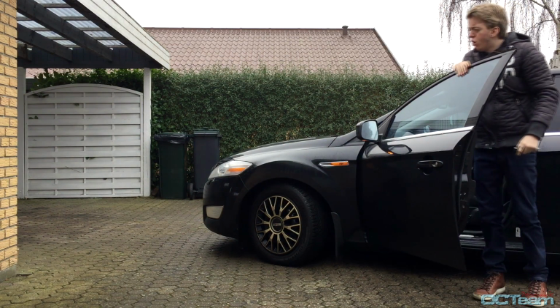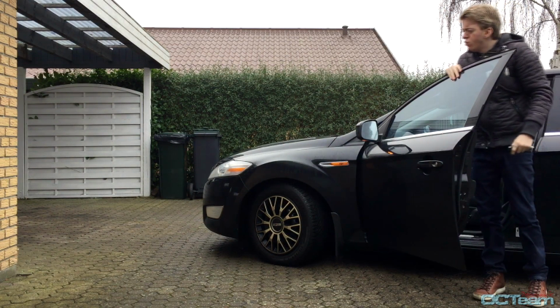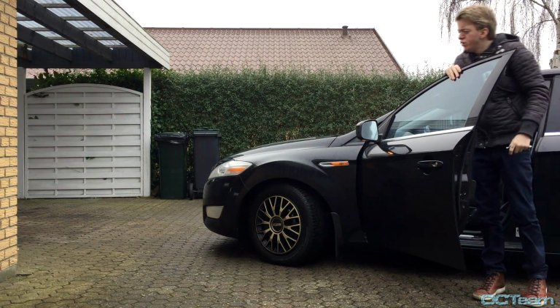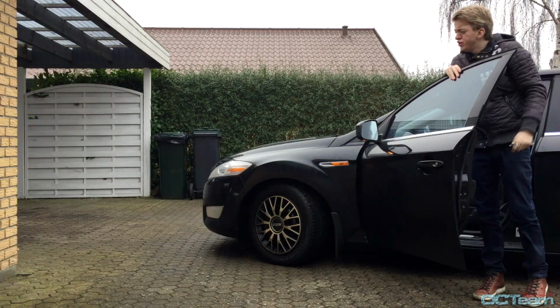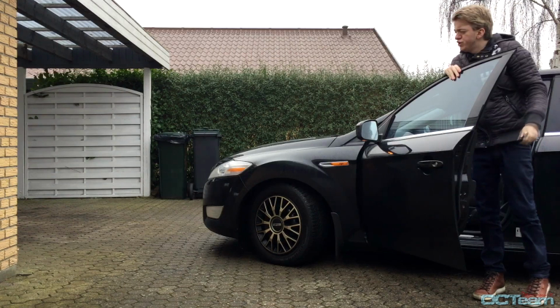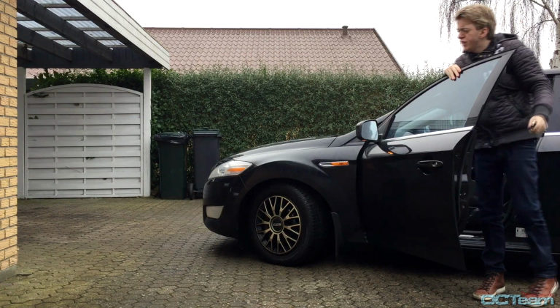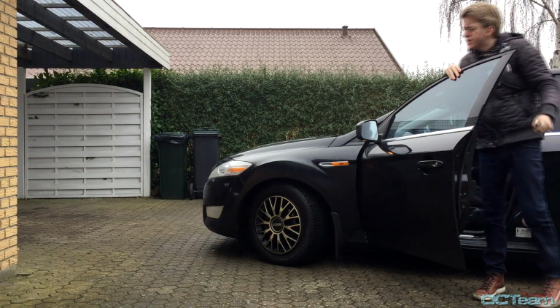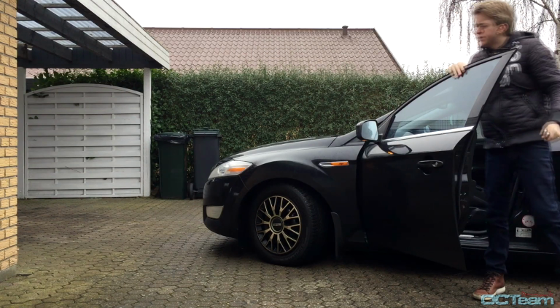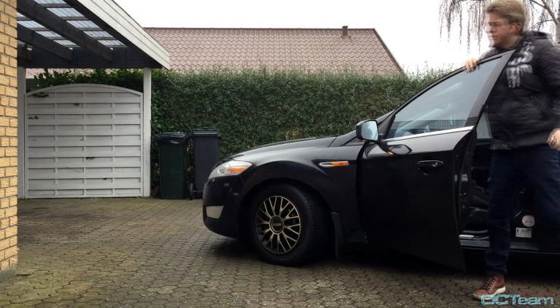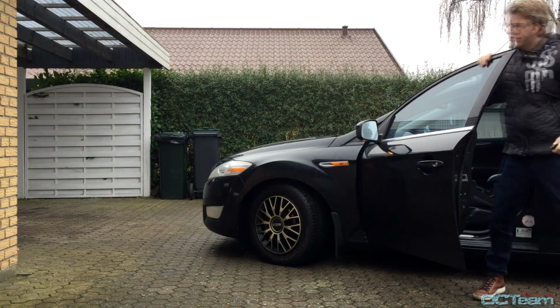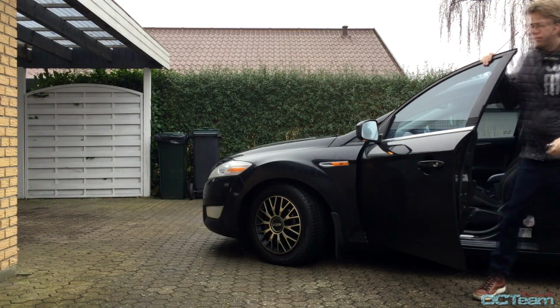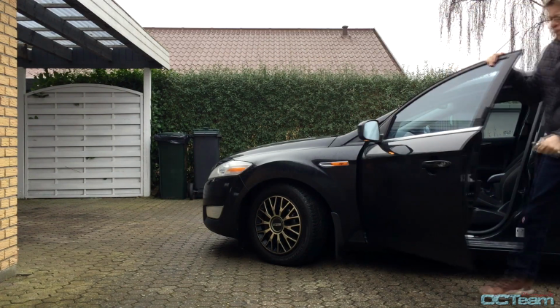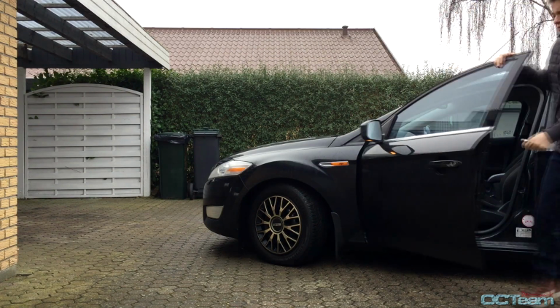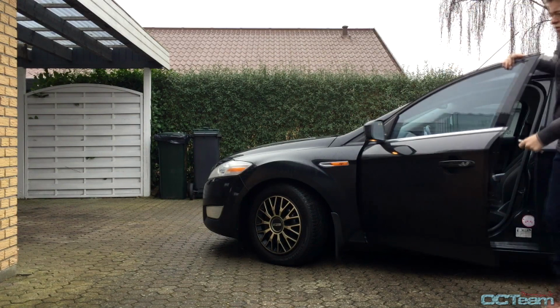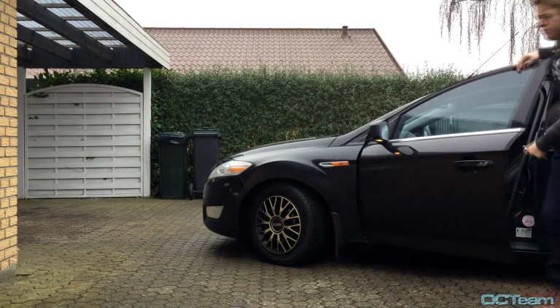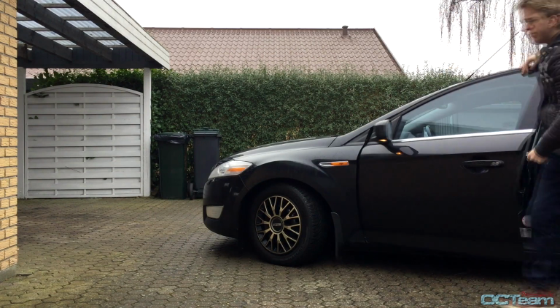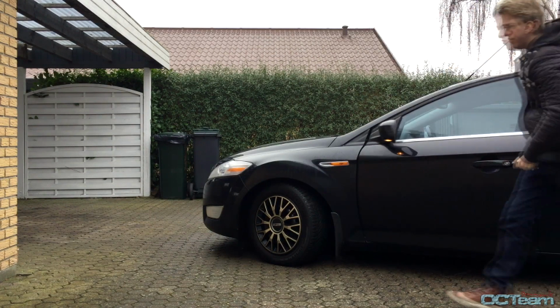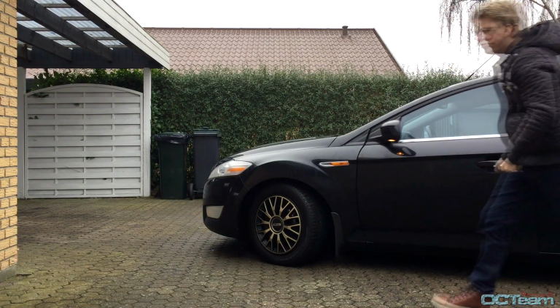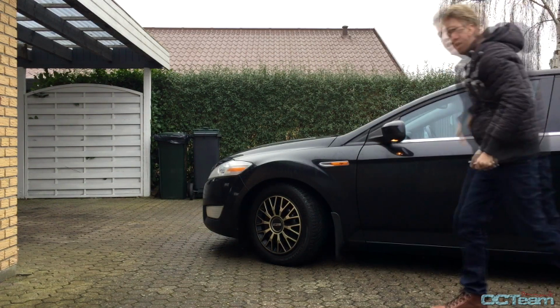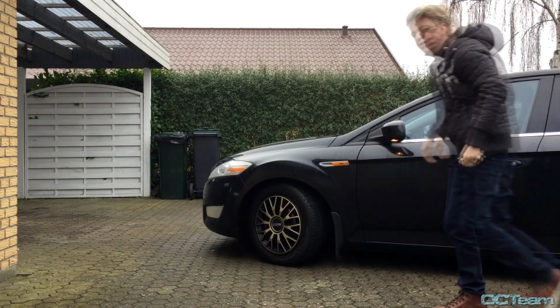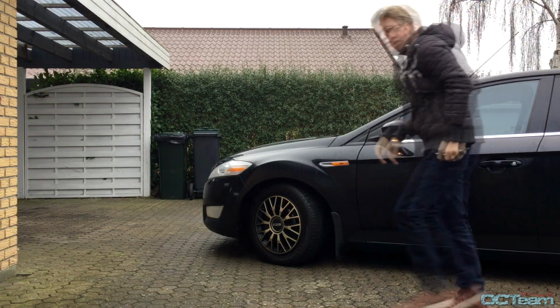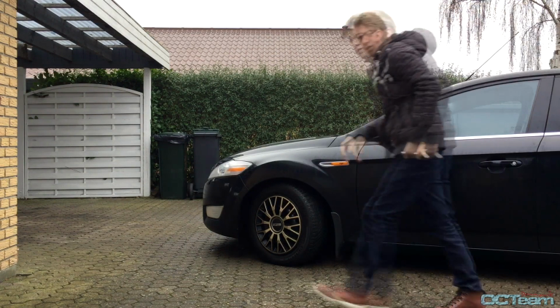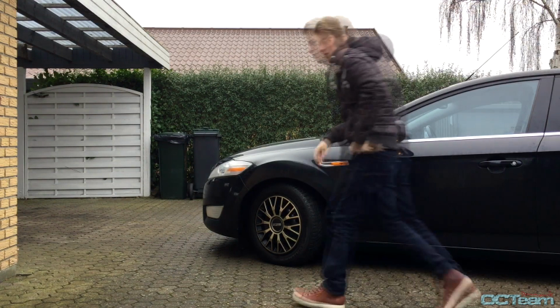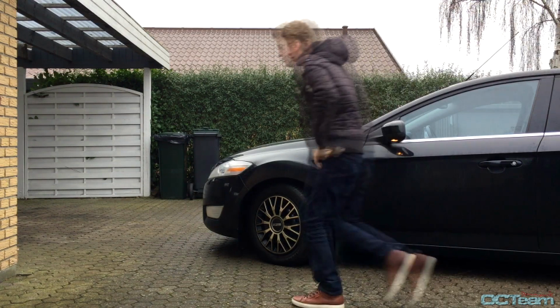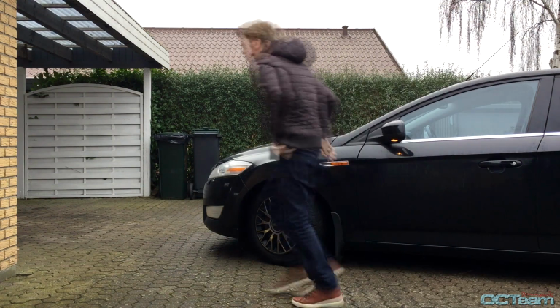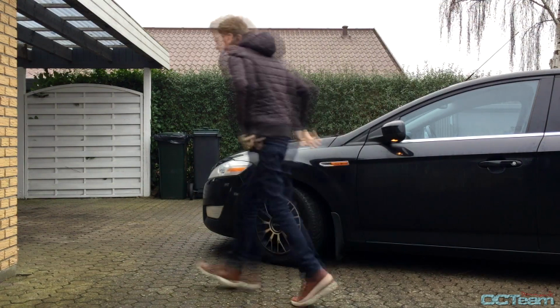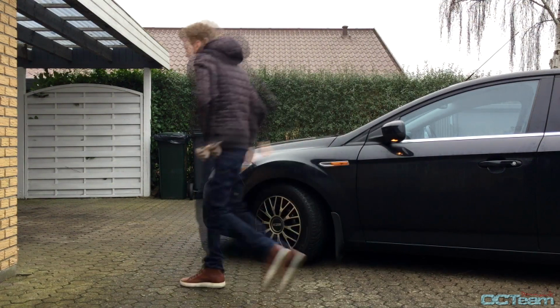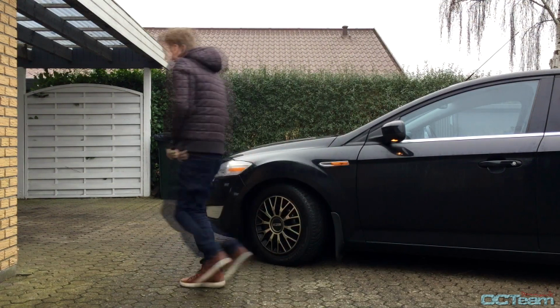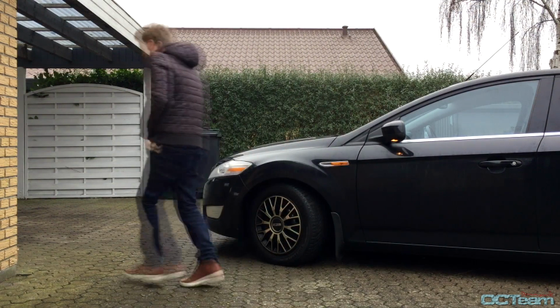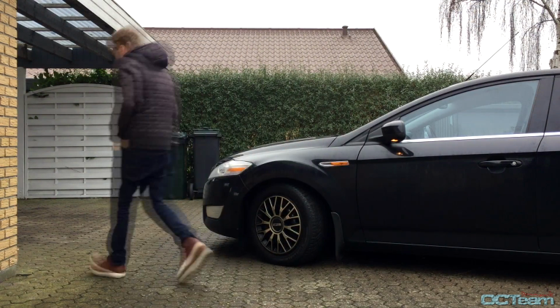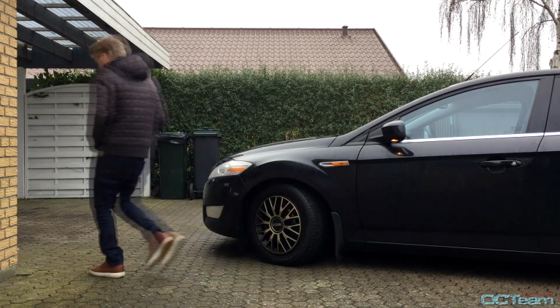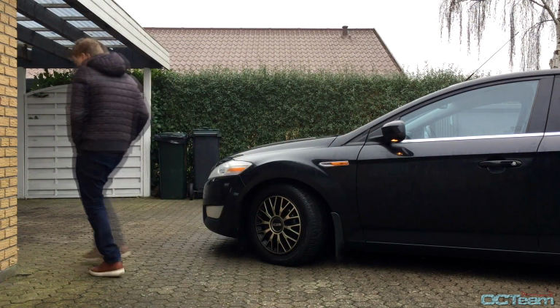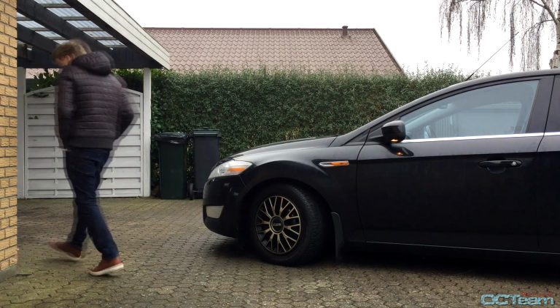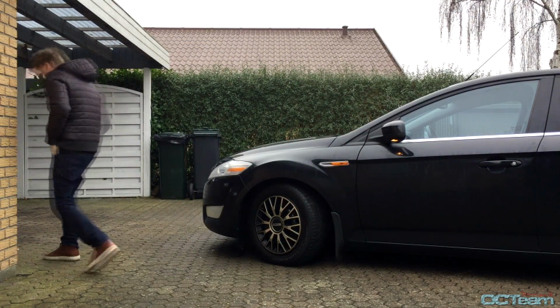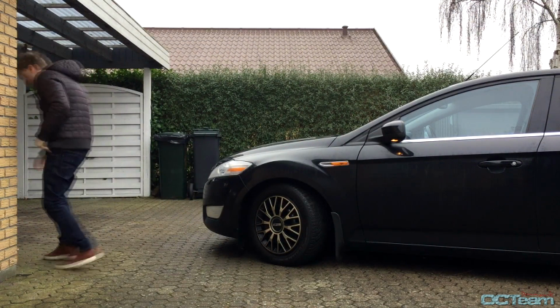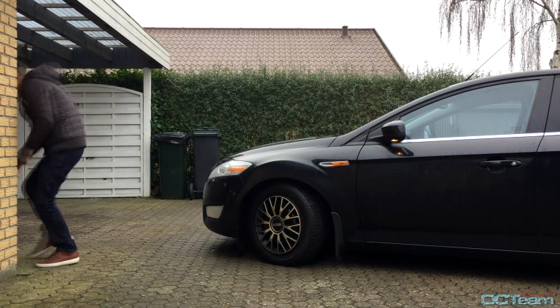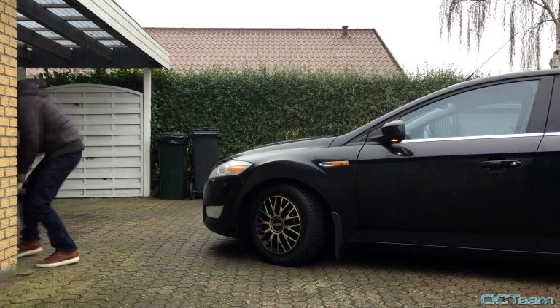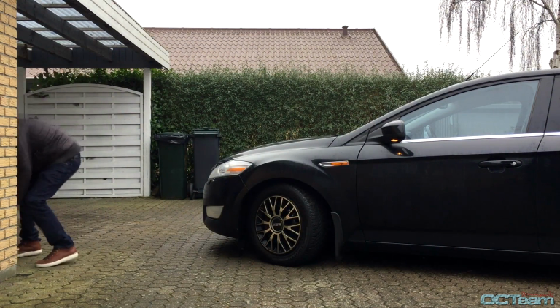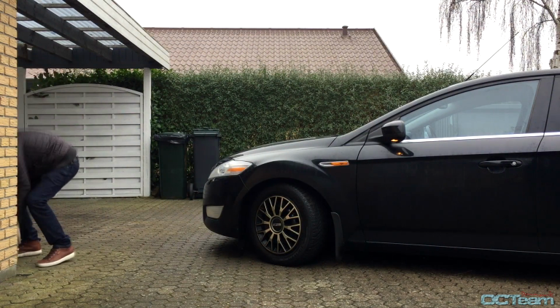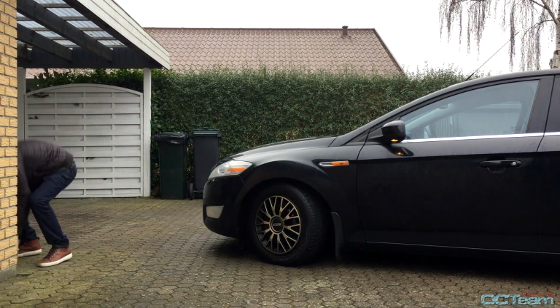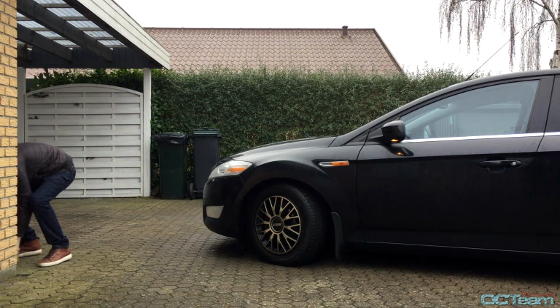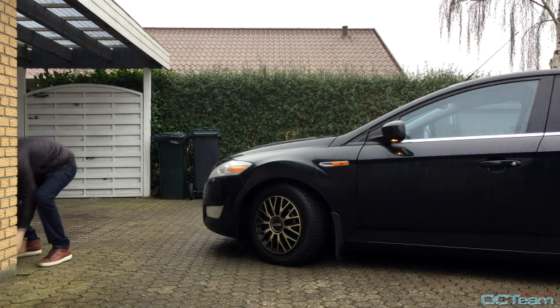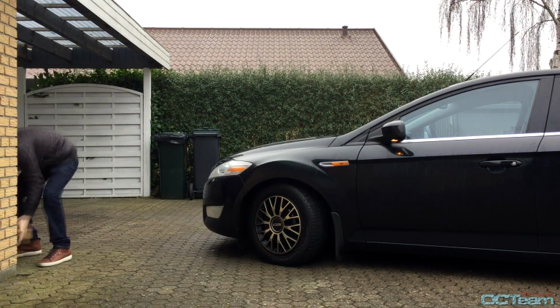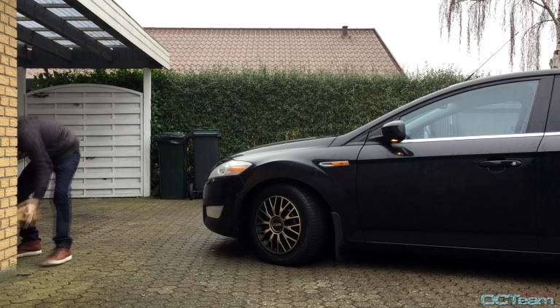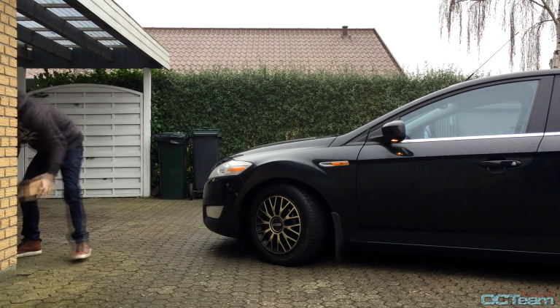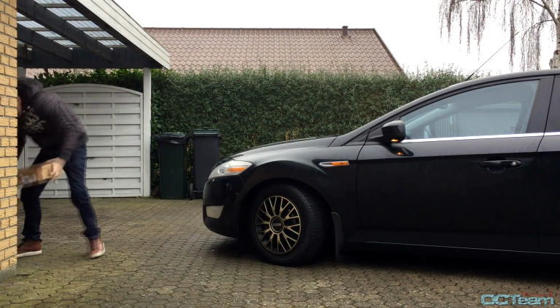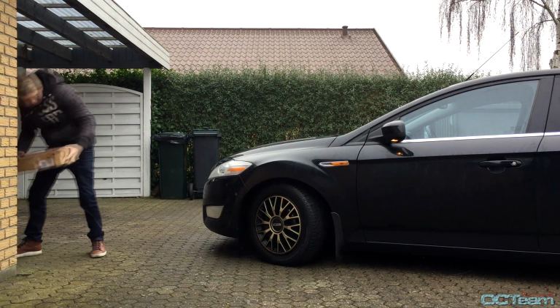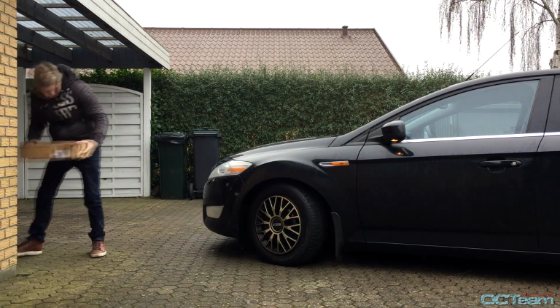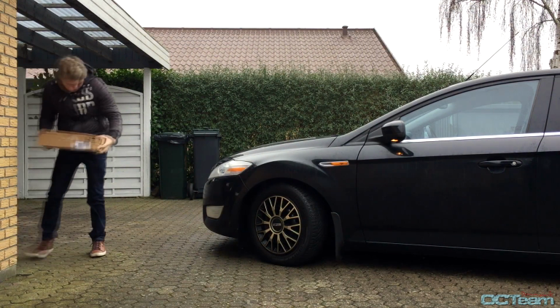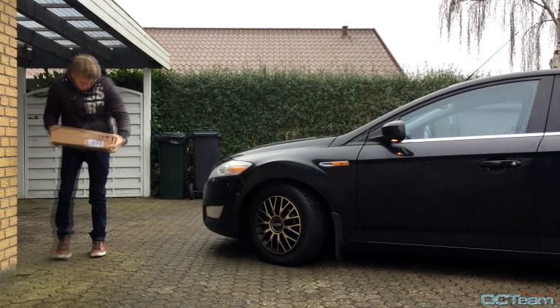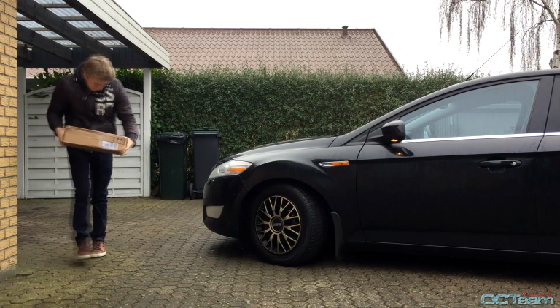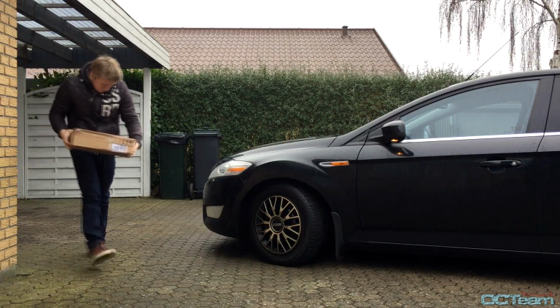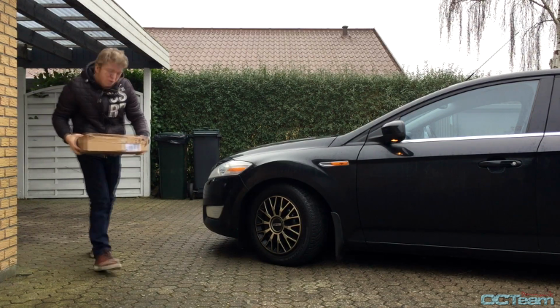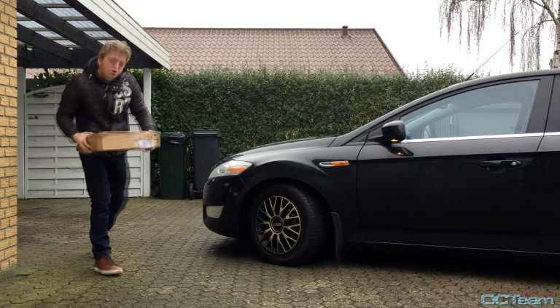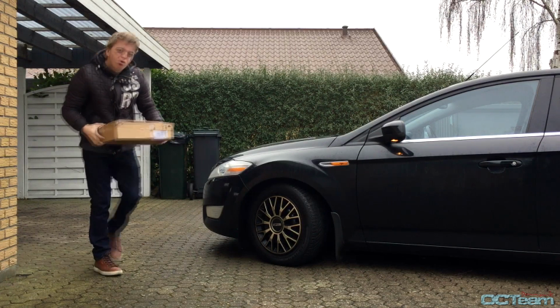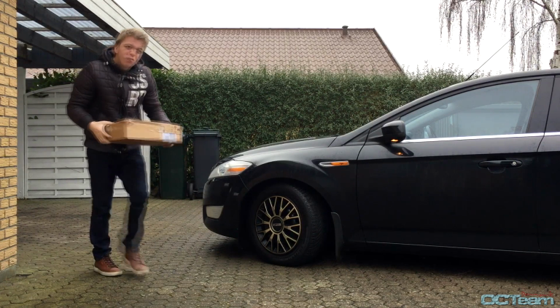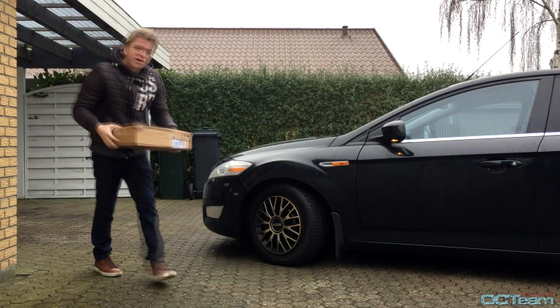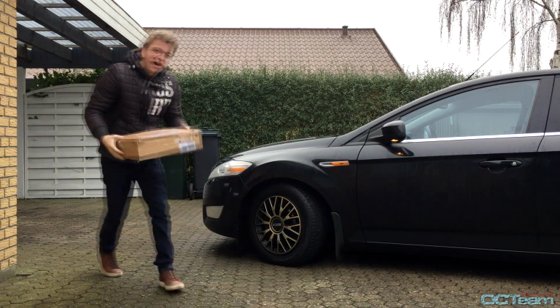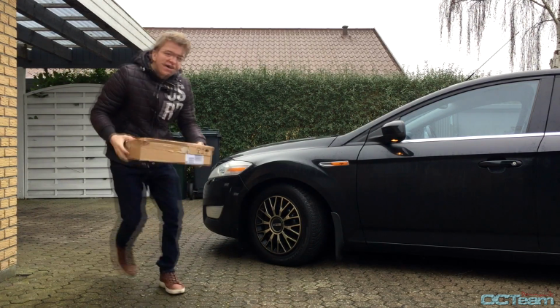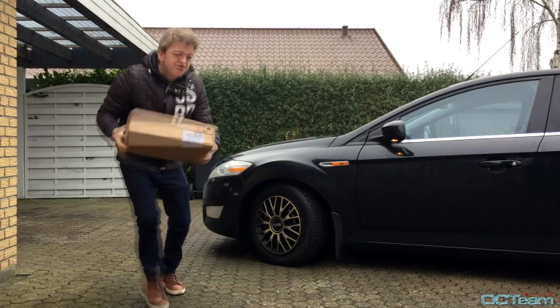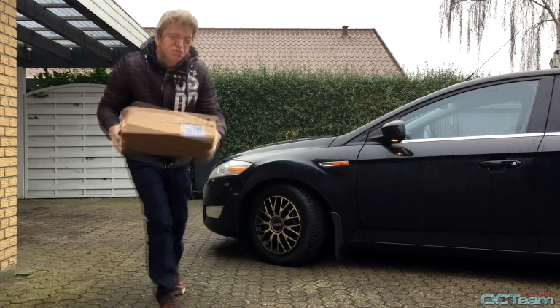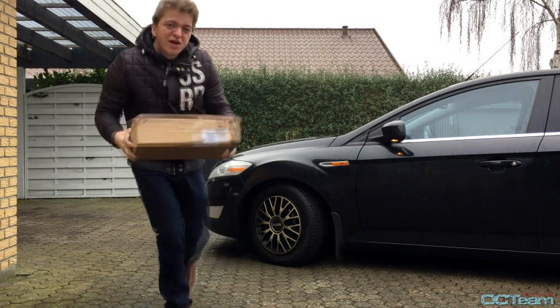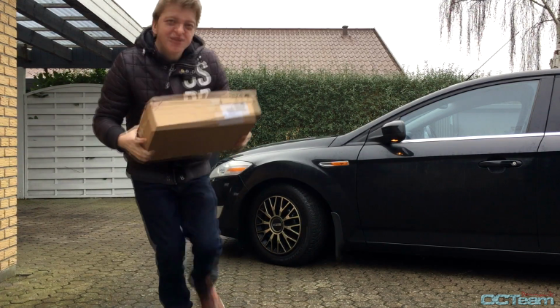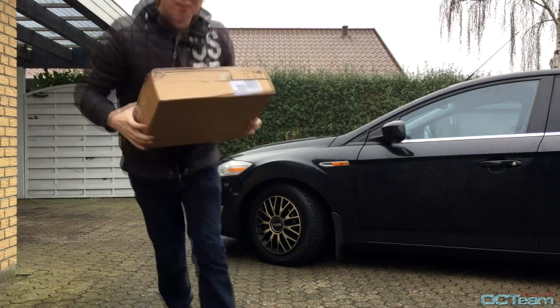Holy shit! This must be my new Titan! You kidding me? Oh my god, it's a new Titan!